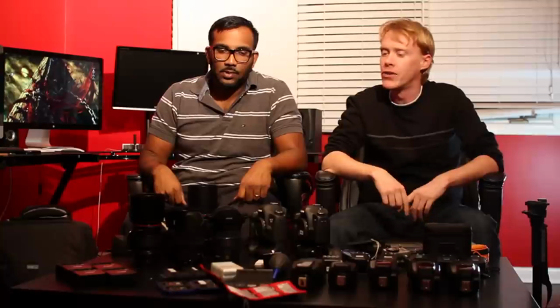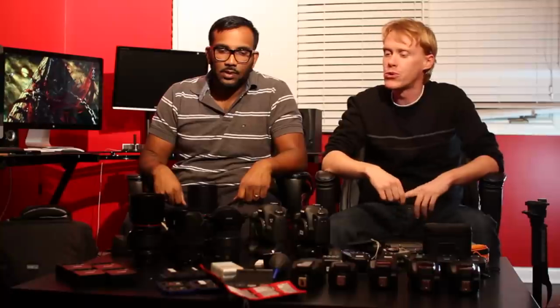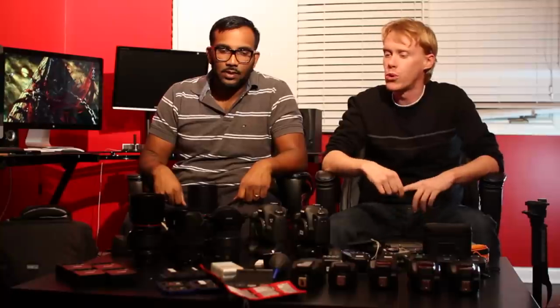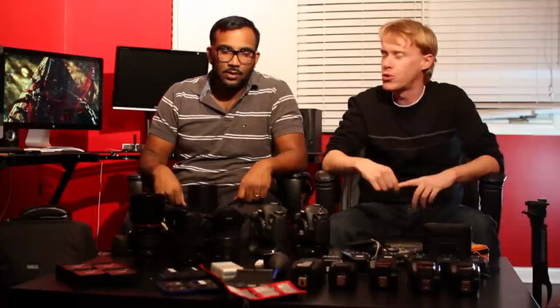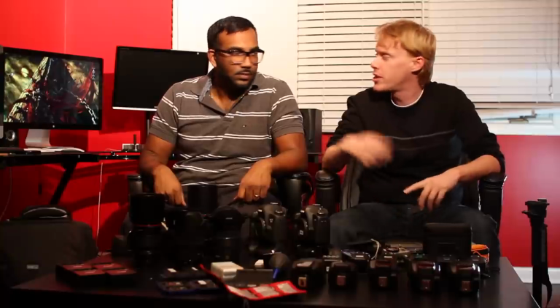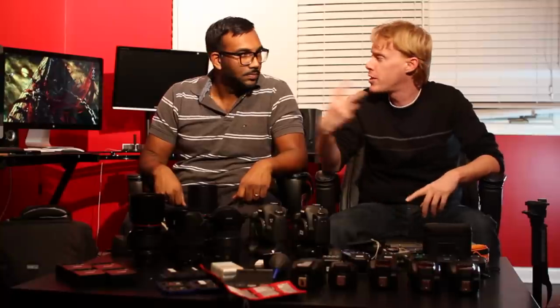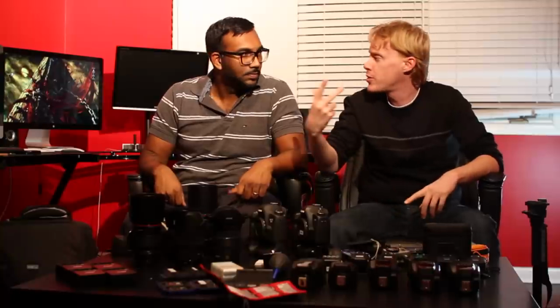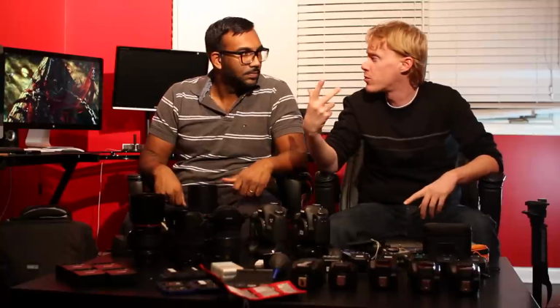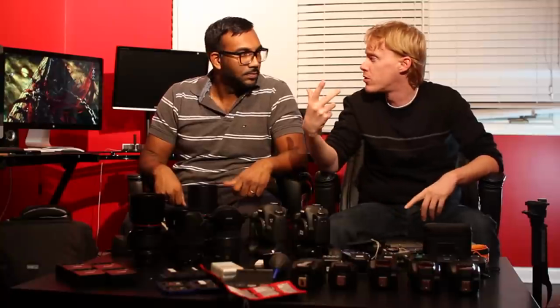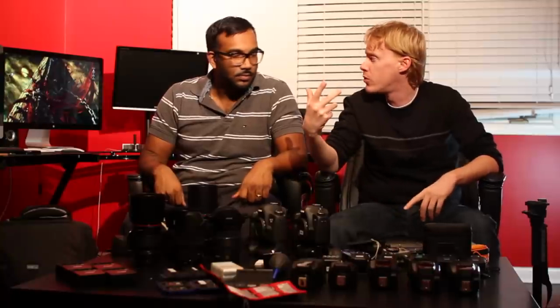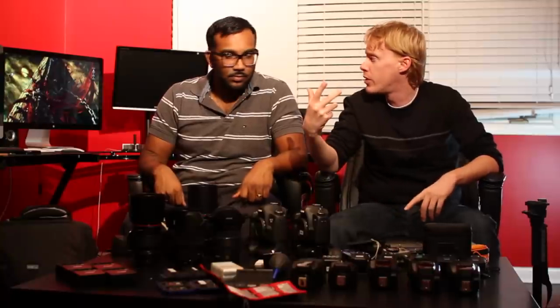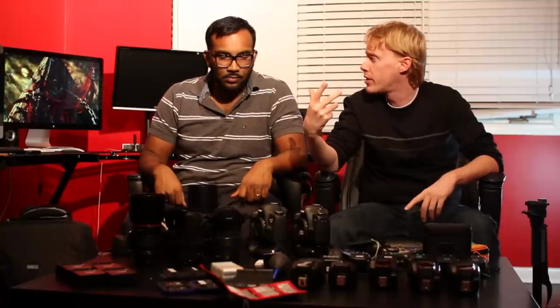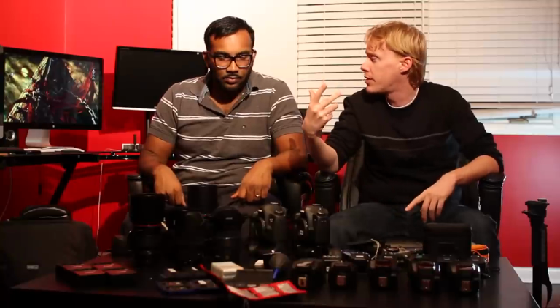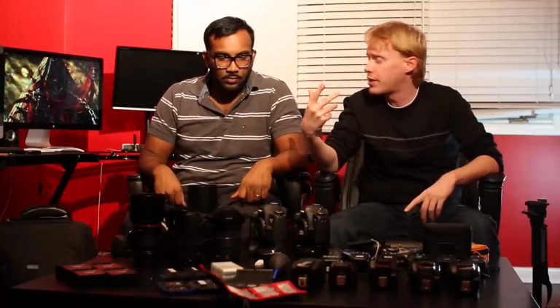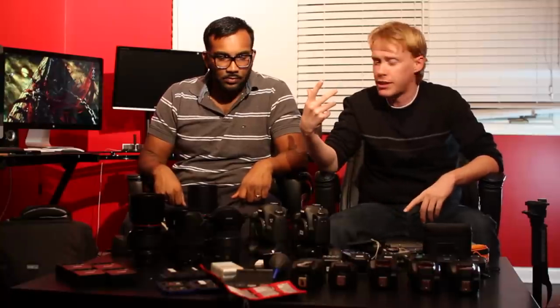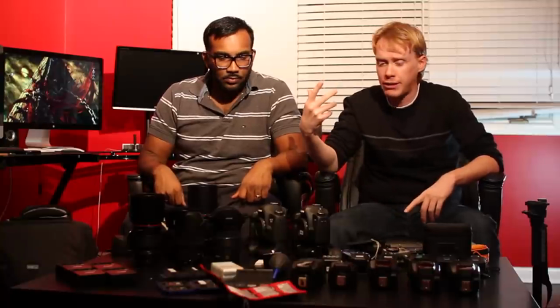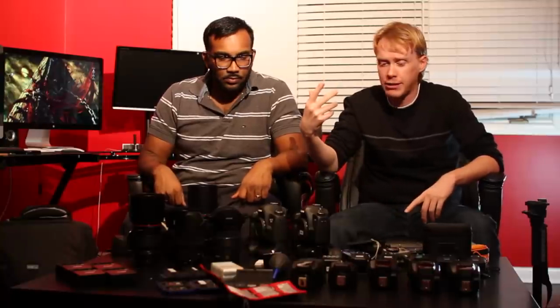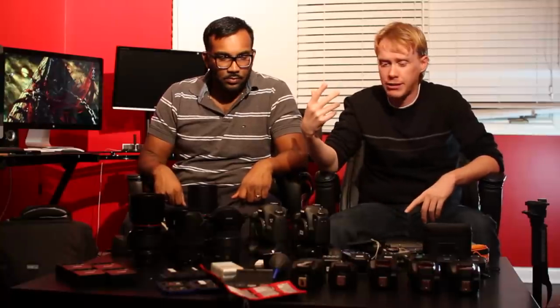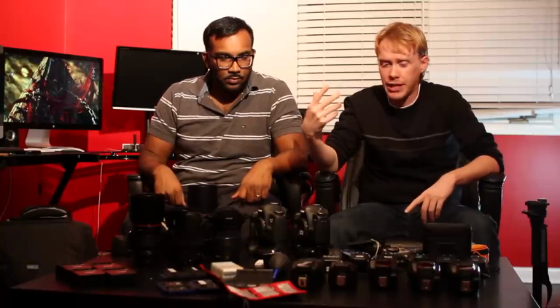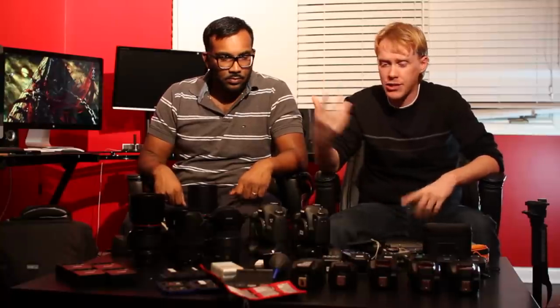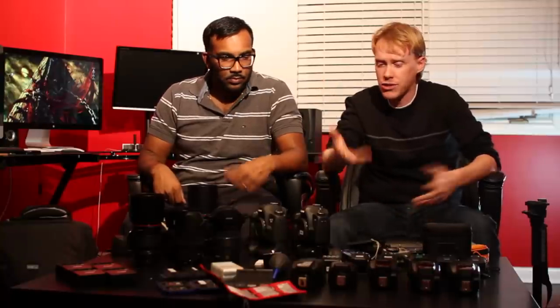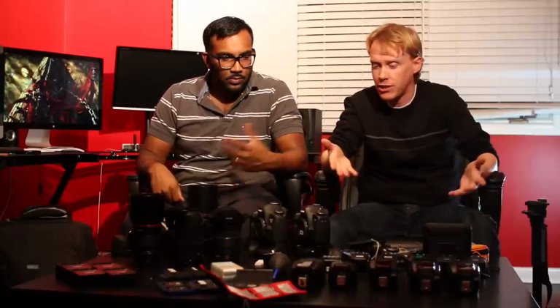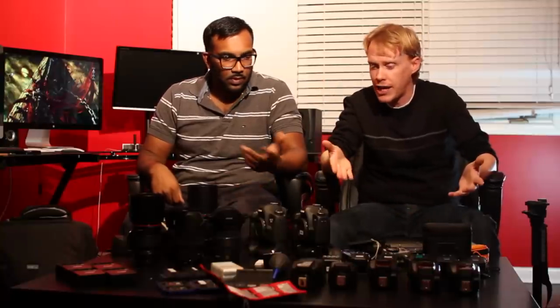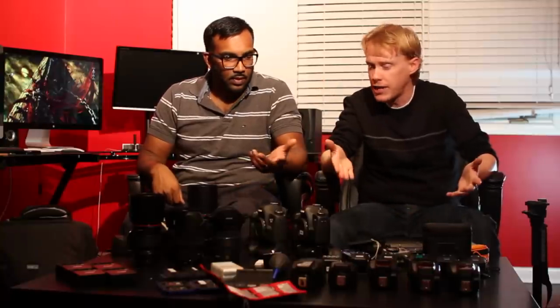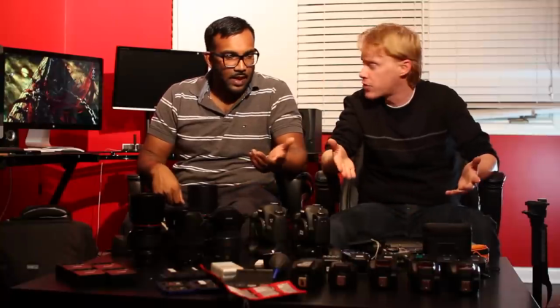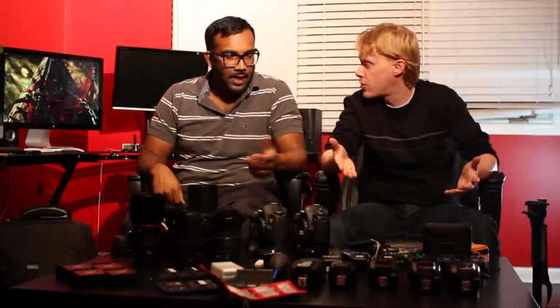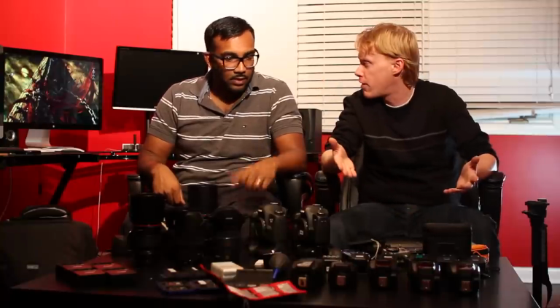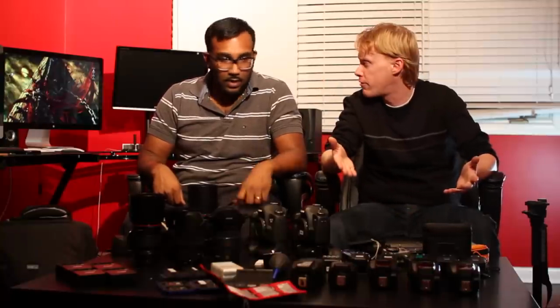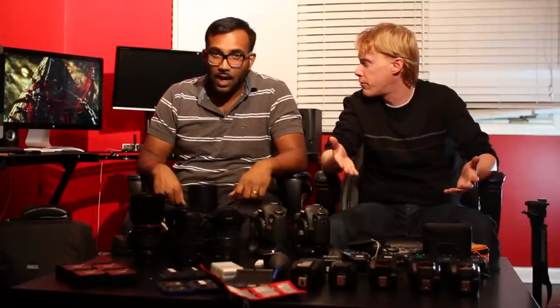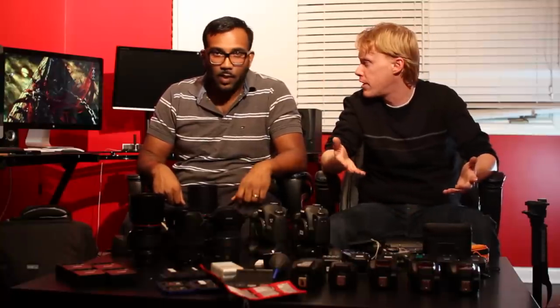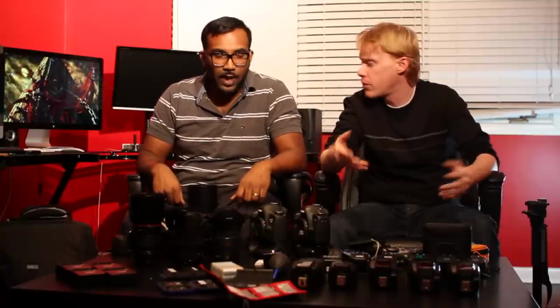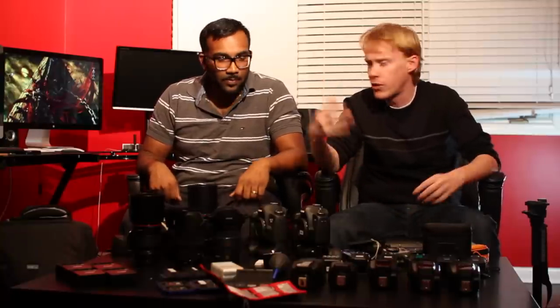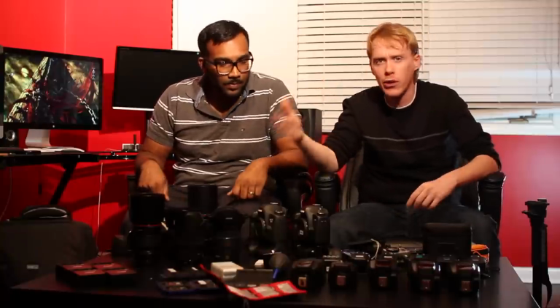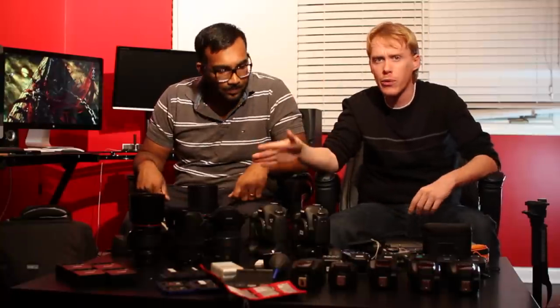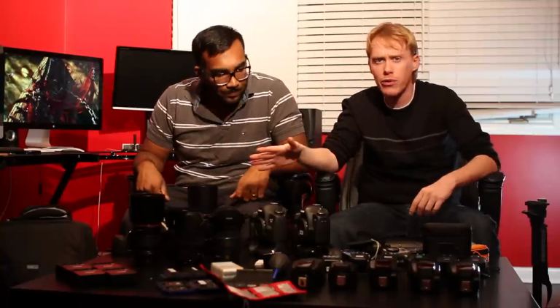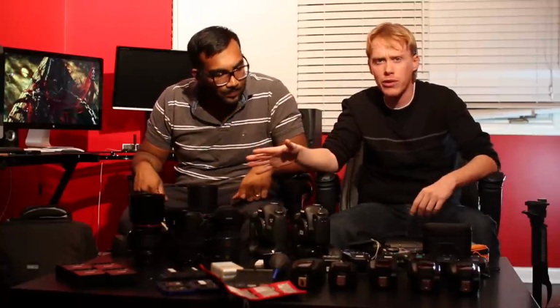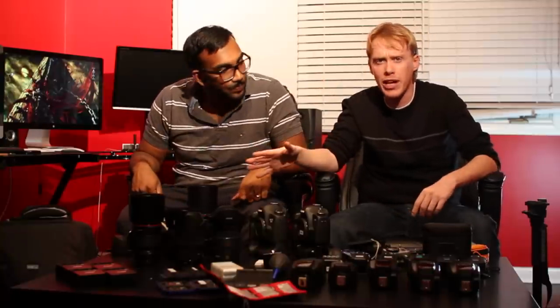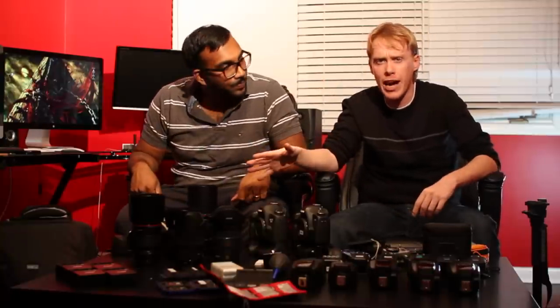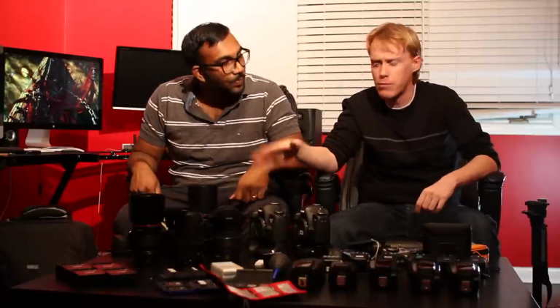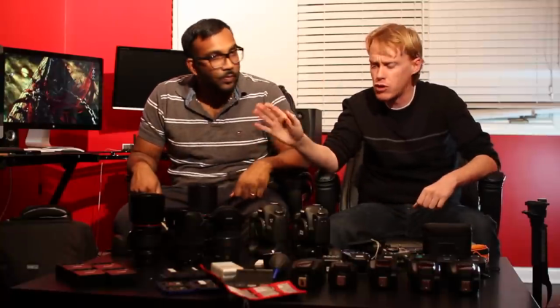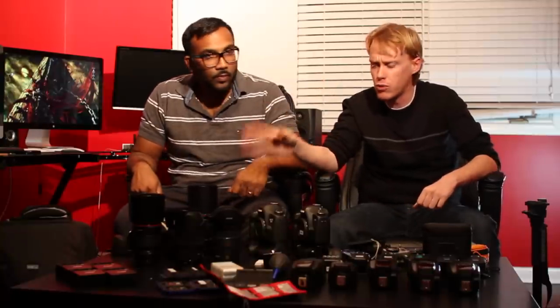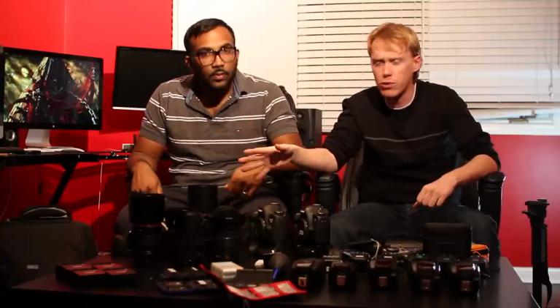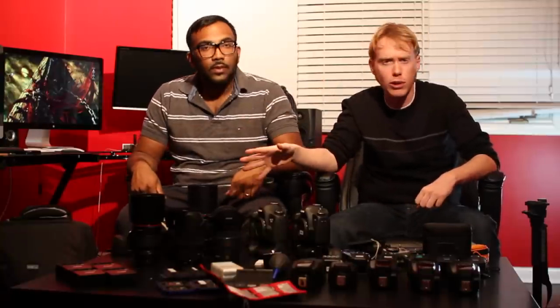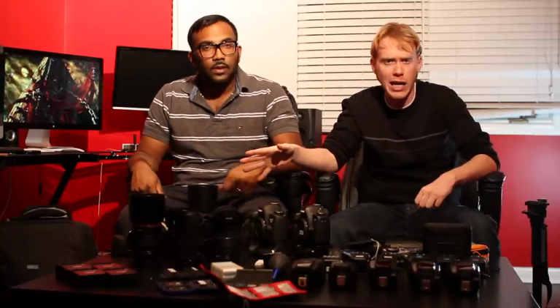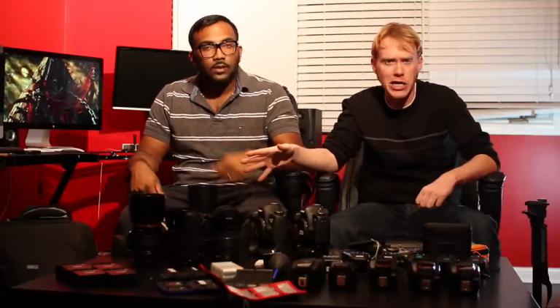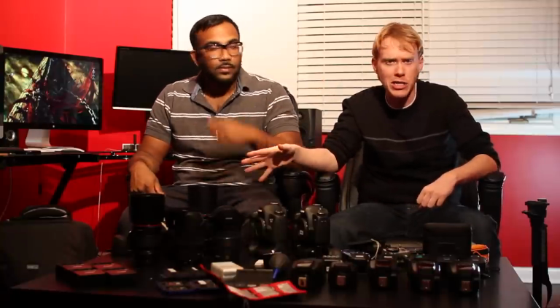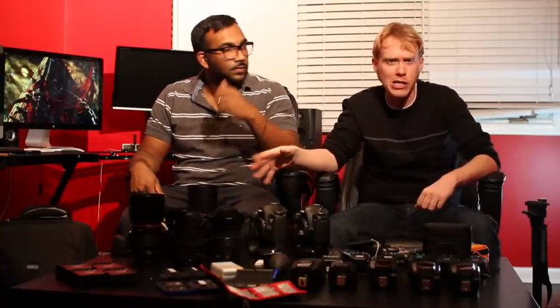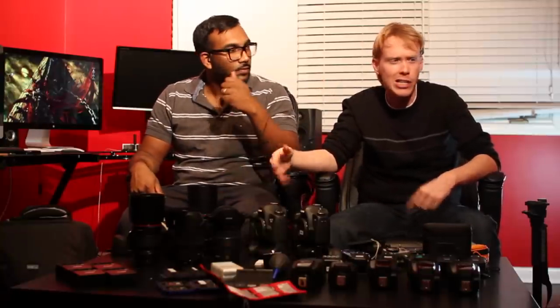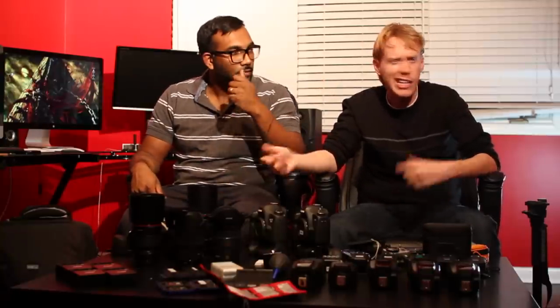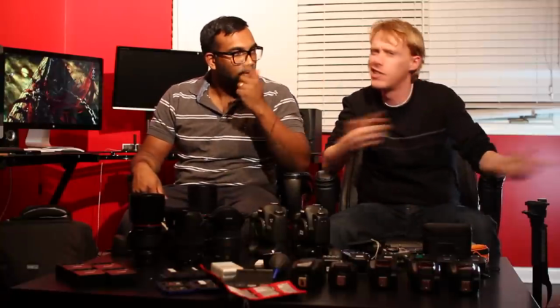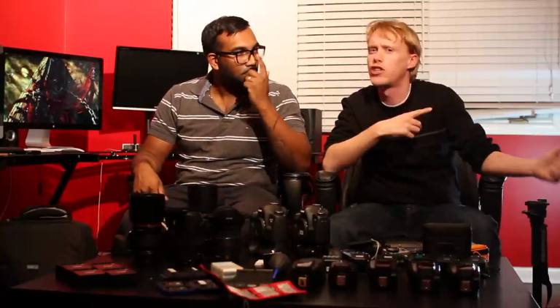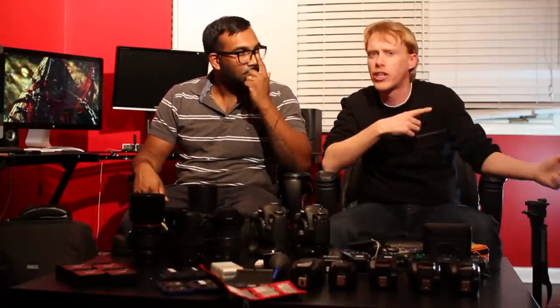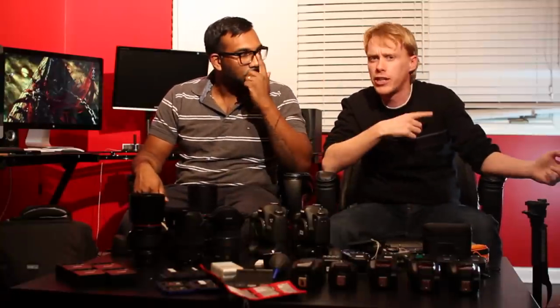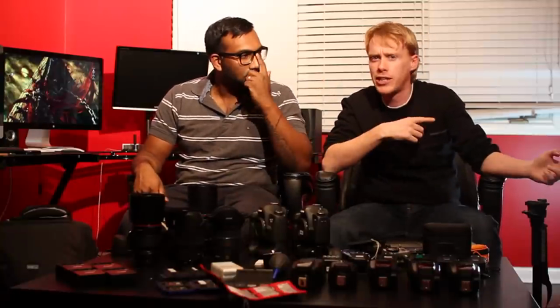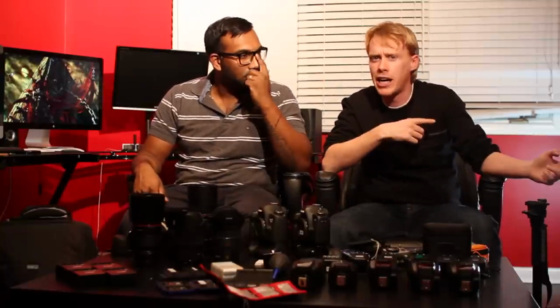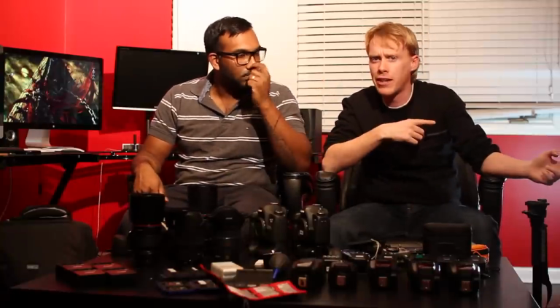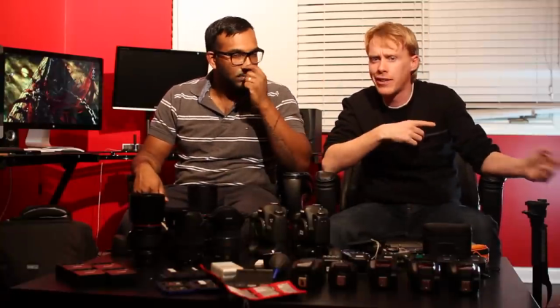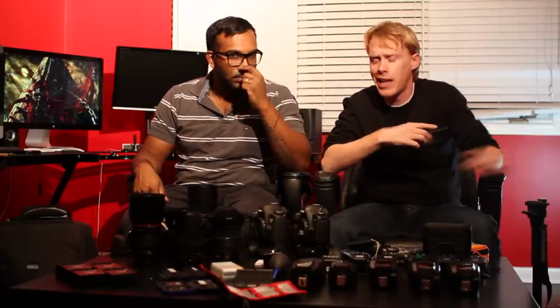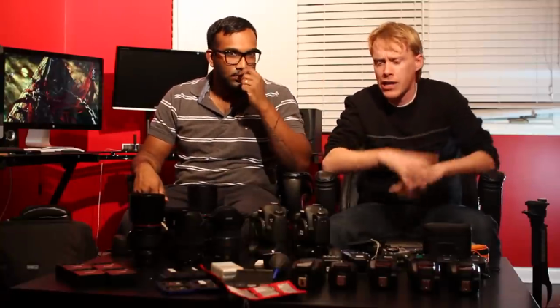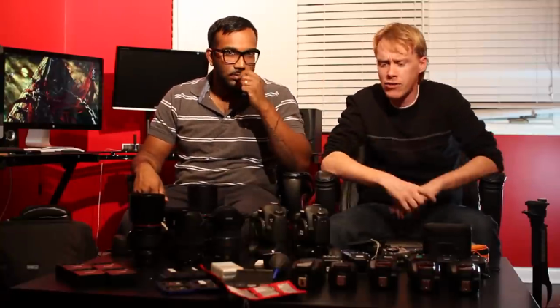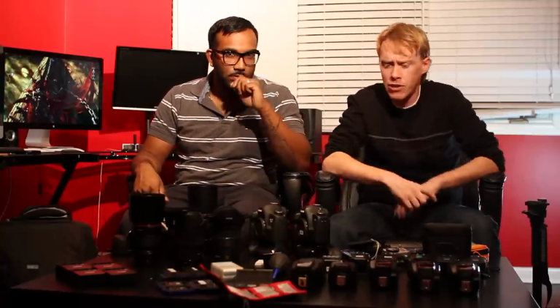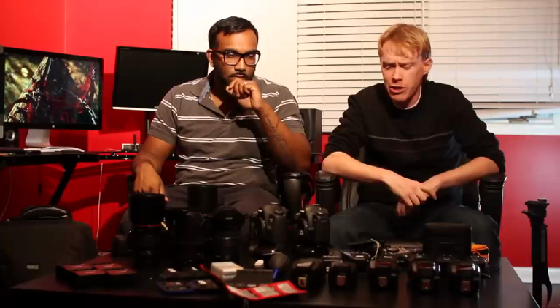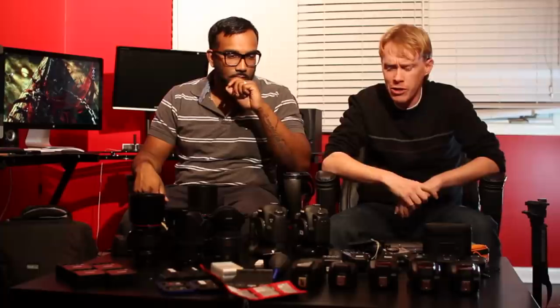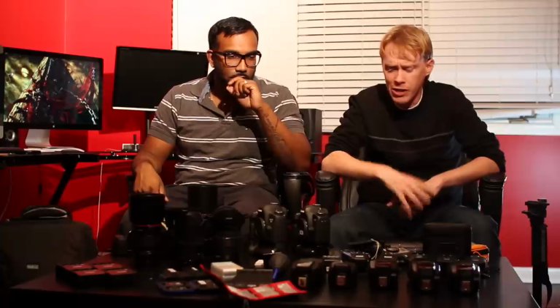So today we're doing the lighting stuff. We already went through cameras, we went through lenses — check that out in the last video.